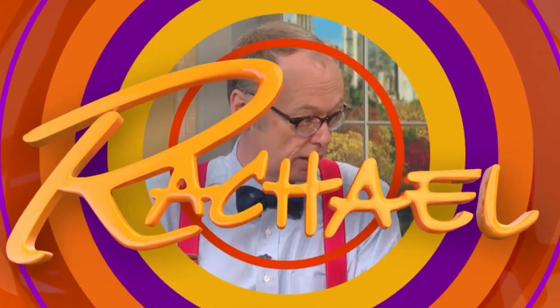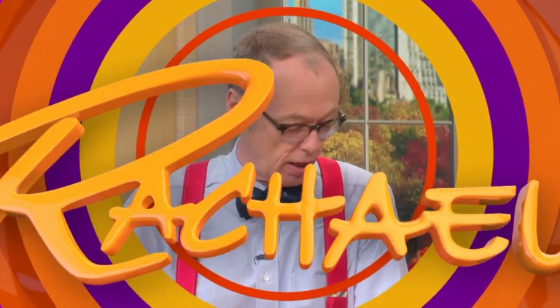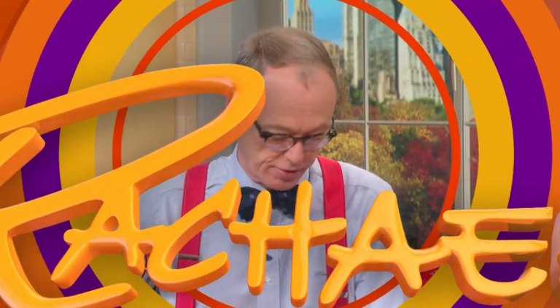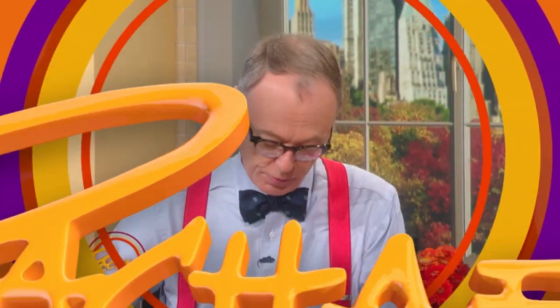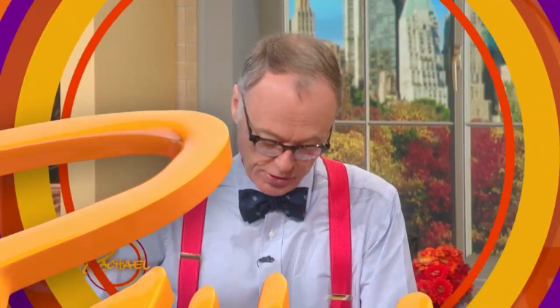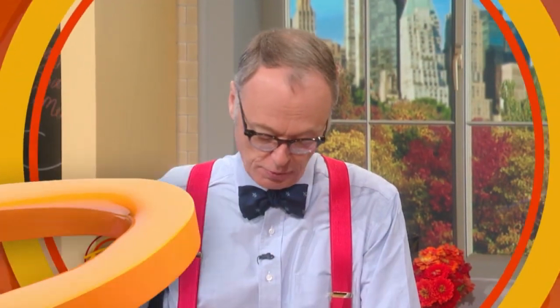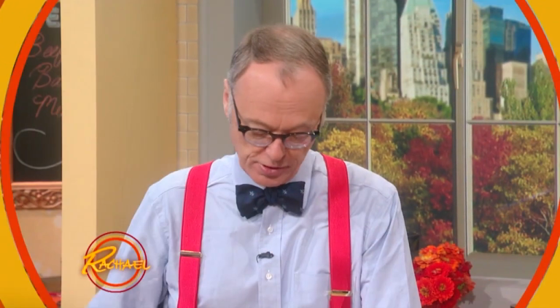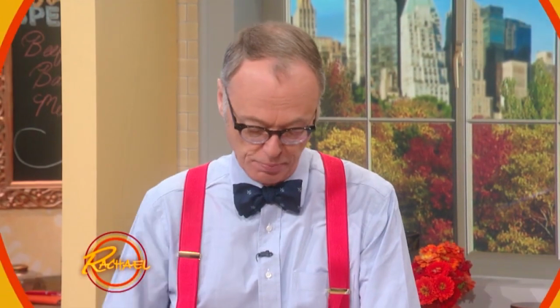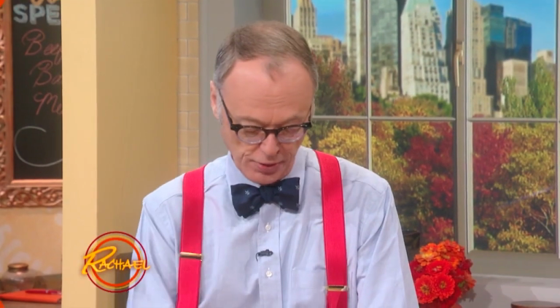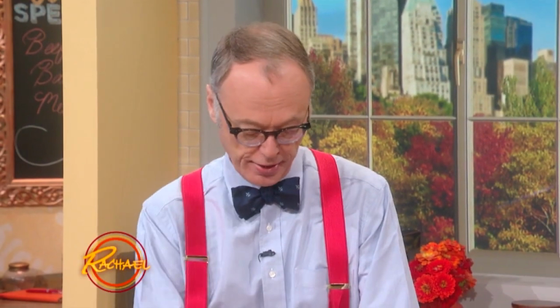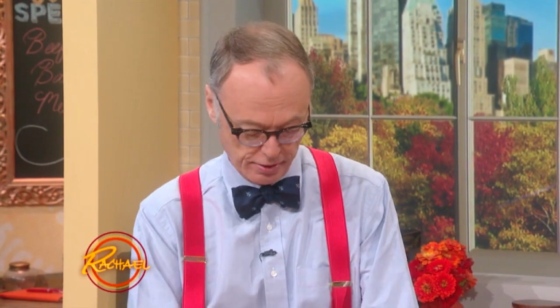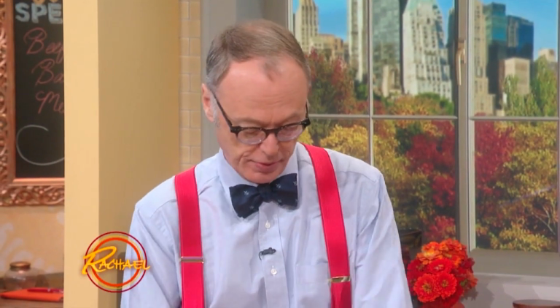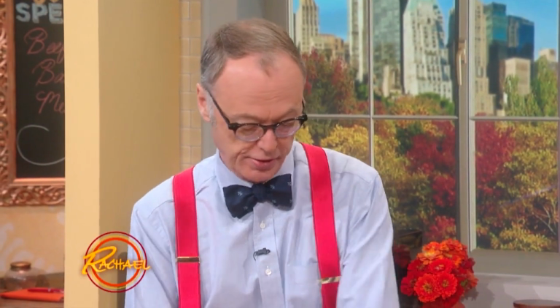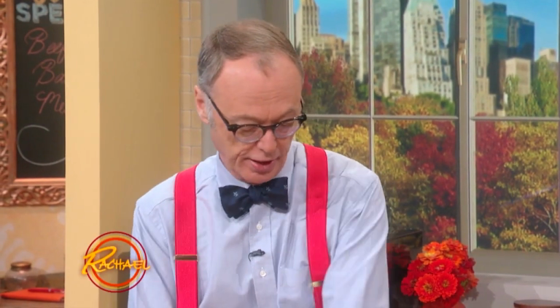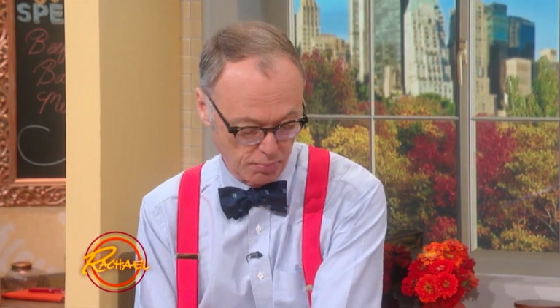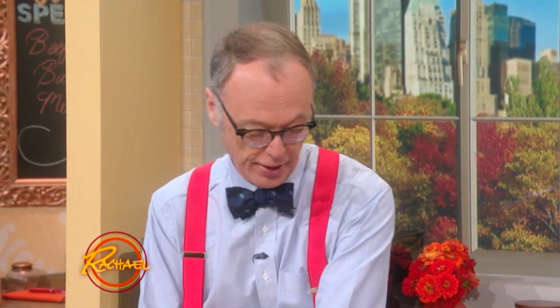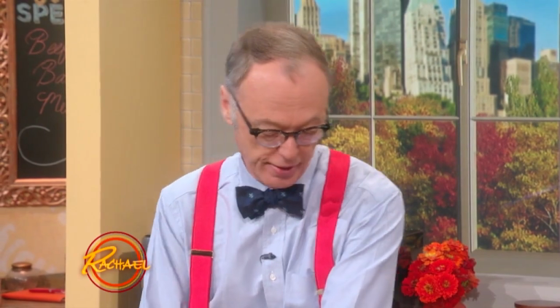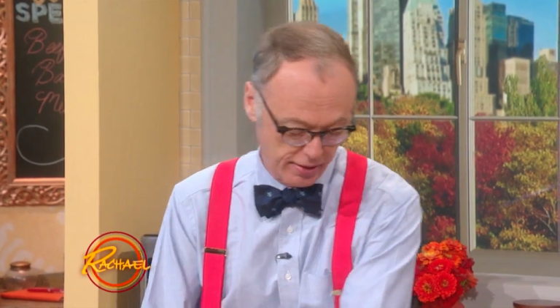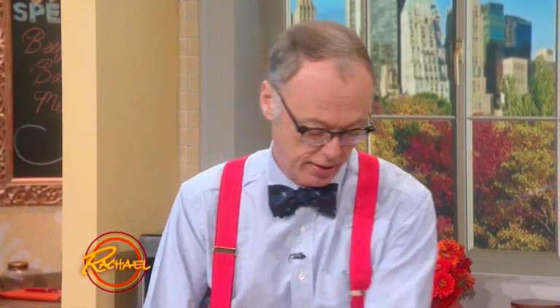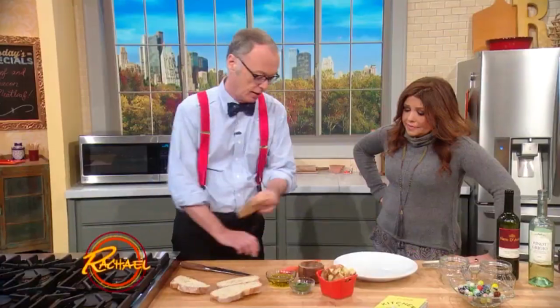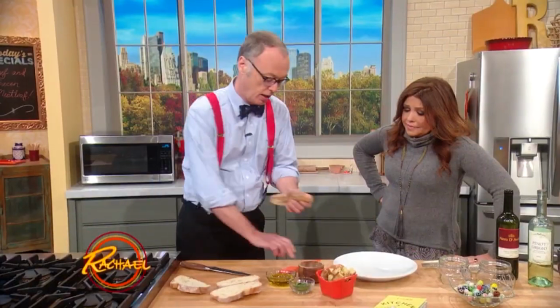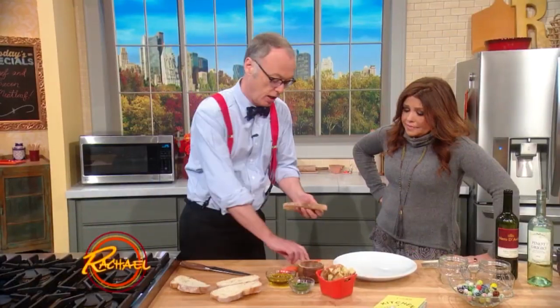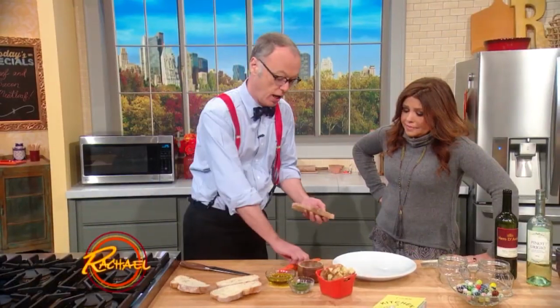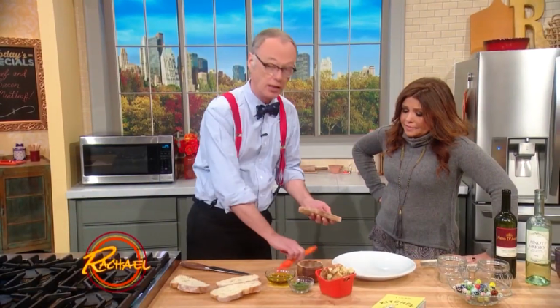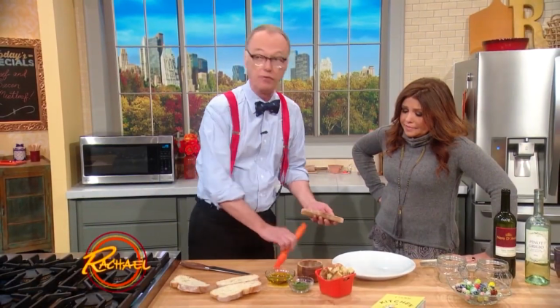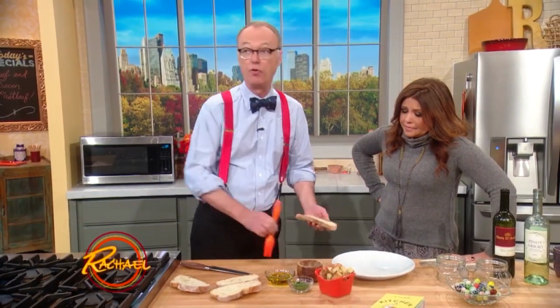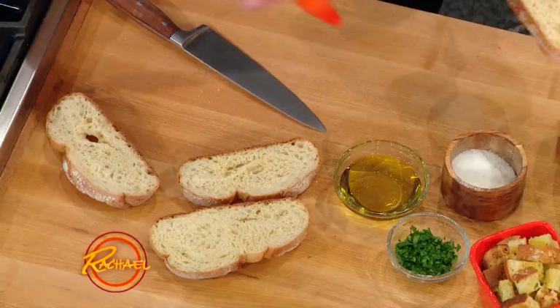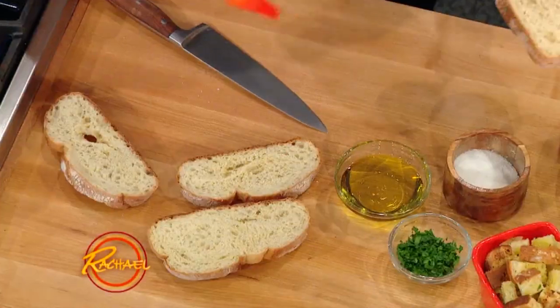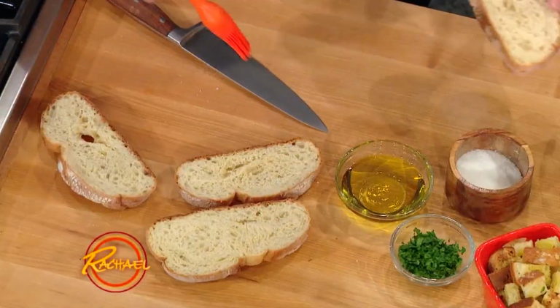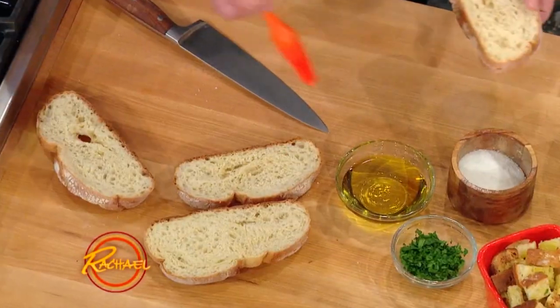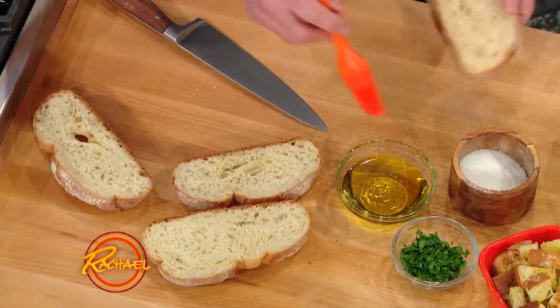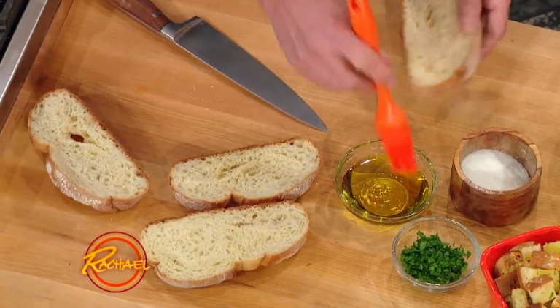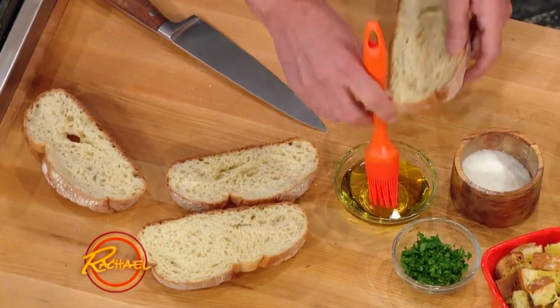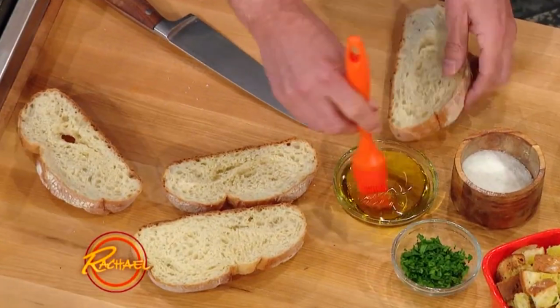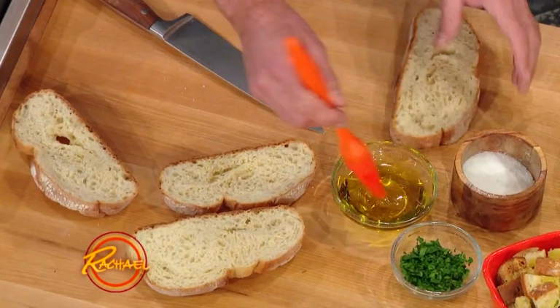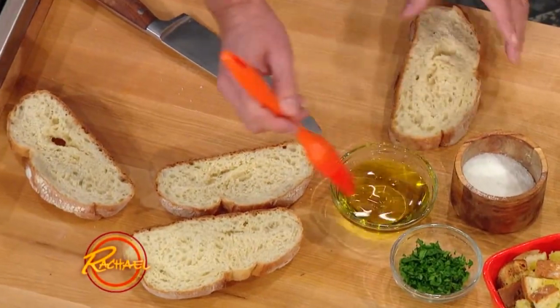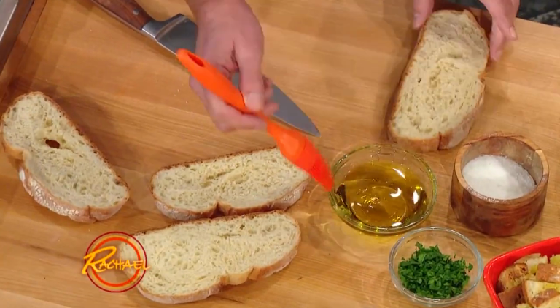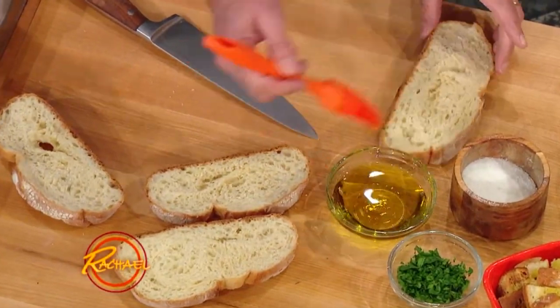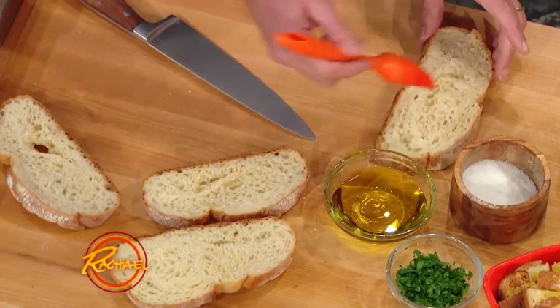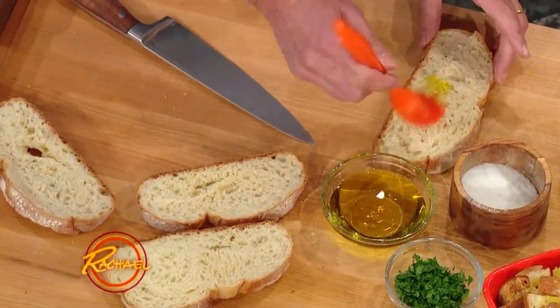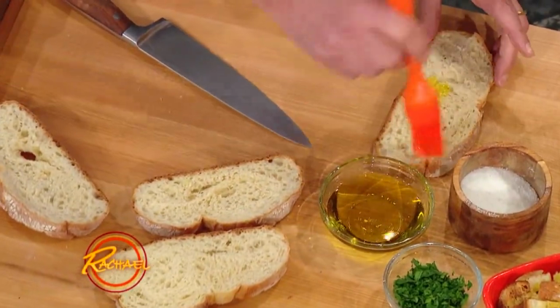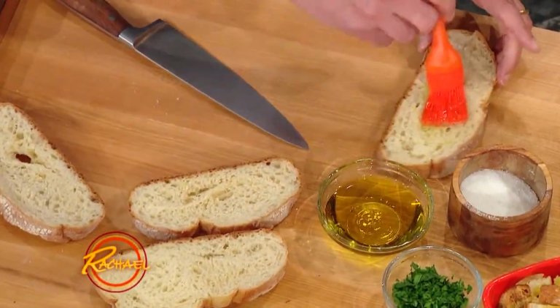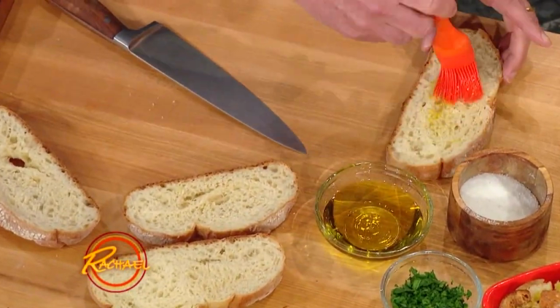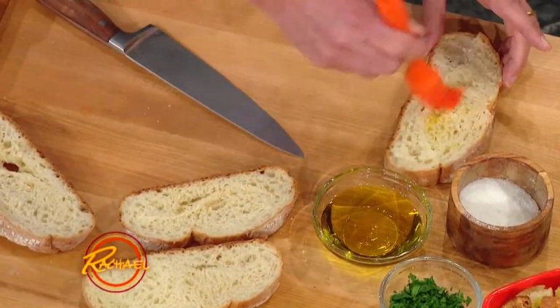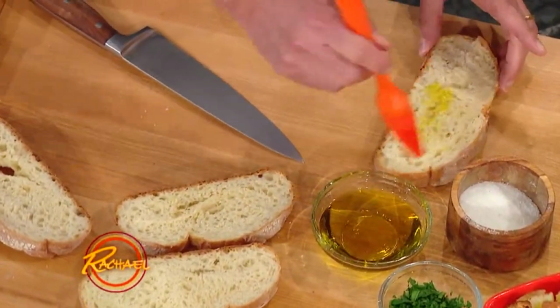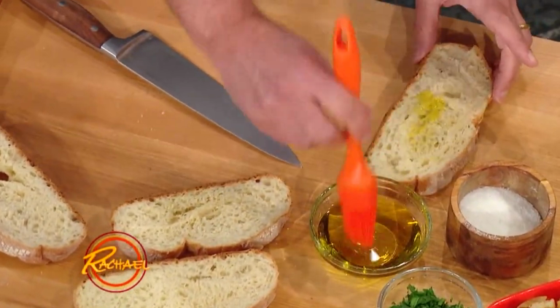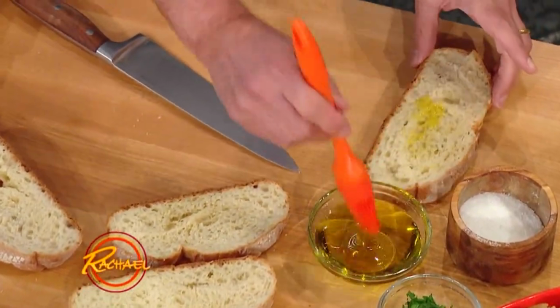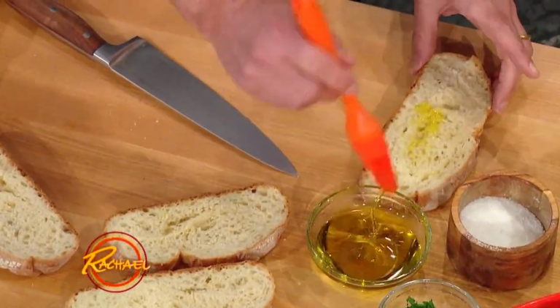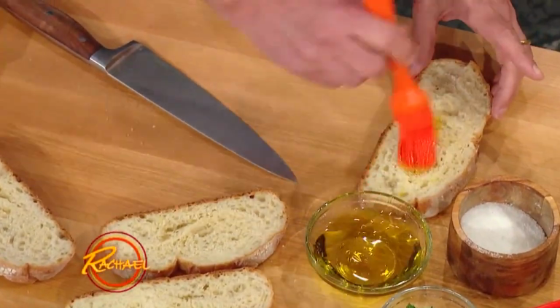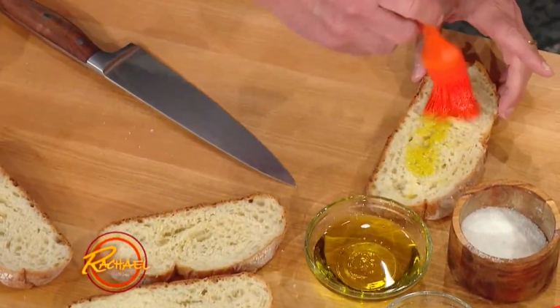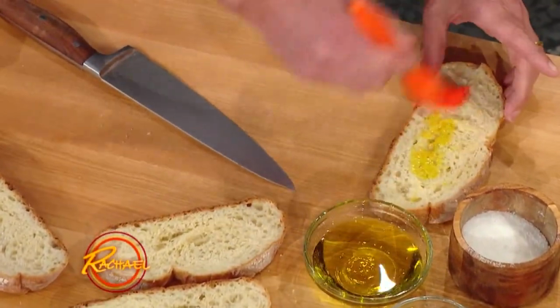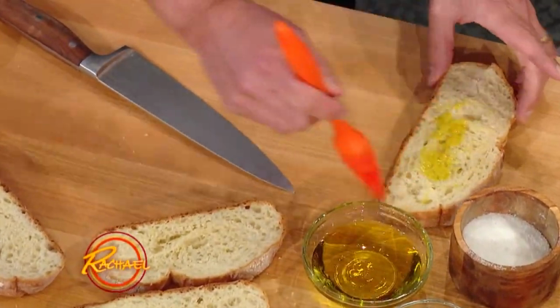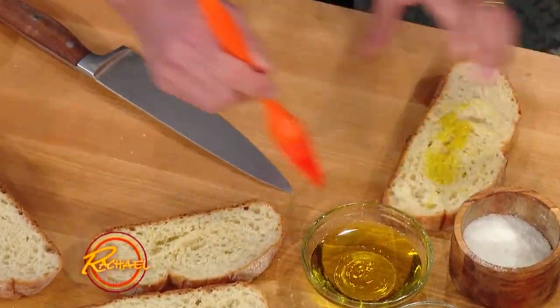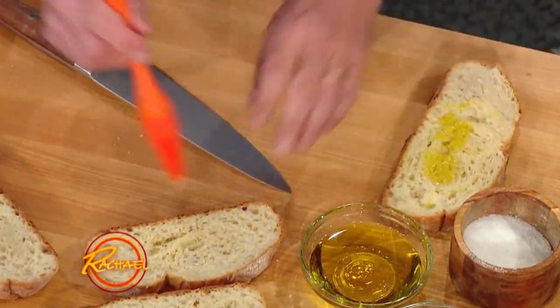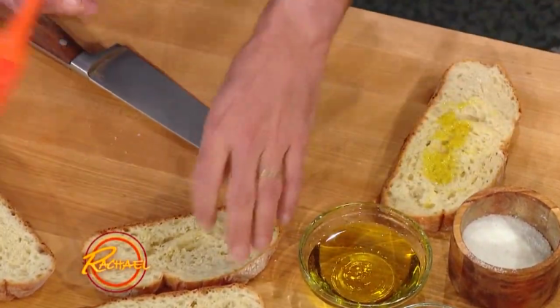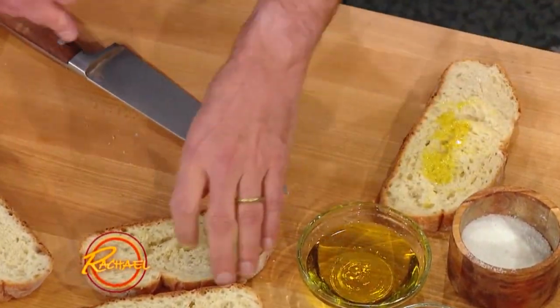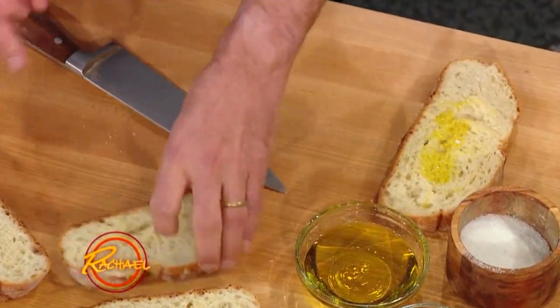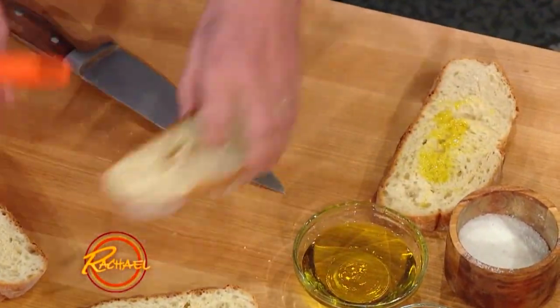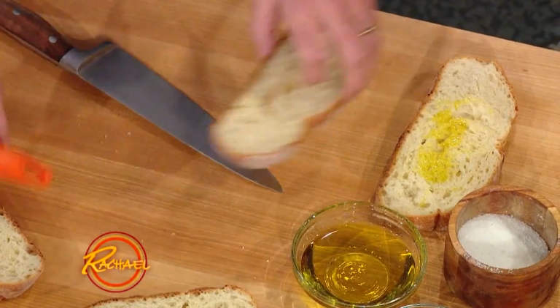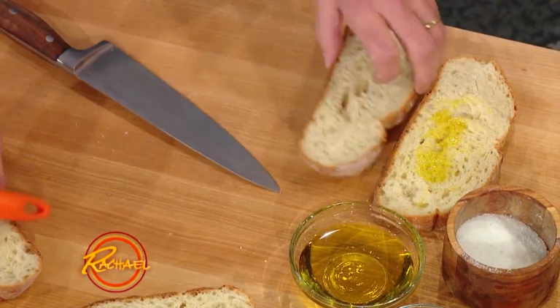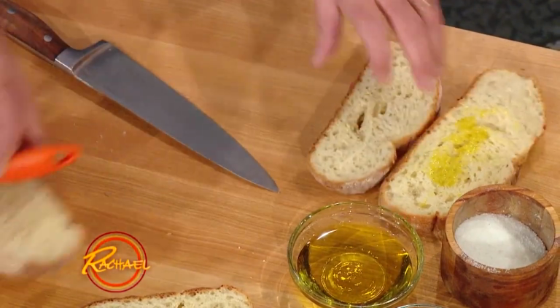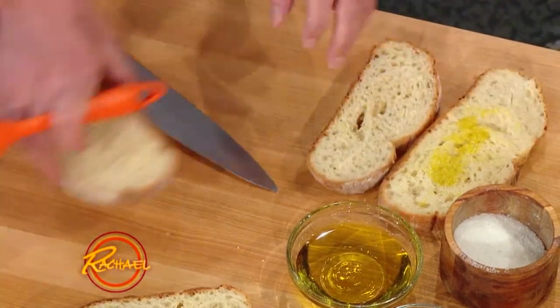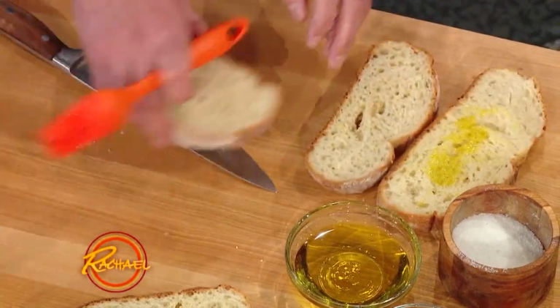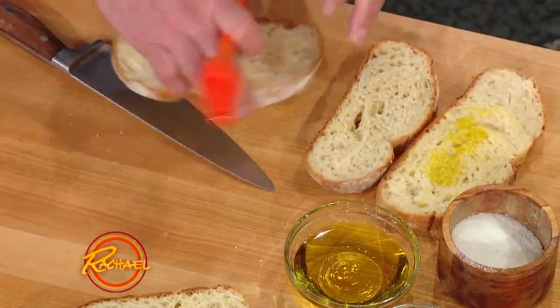So we start with some bread. It could be stale bread, olive oil or butter — either one on both sides. We'll line them up here.